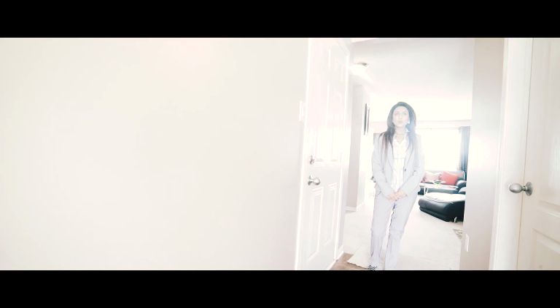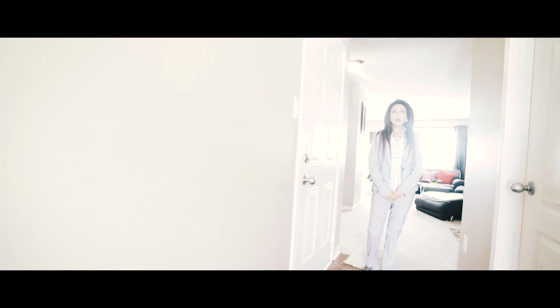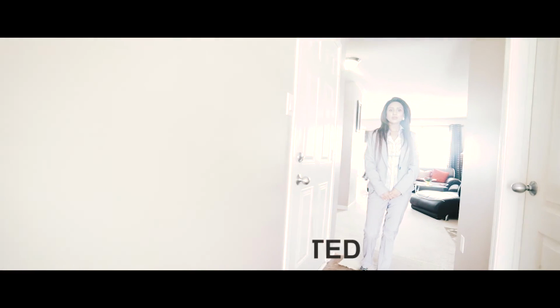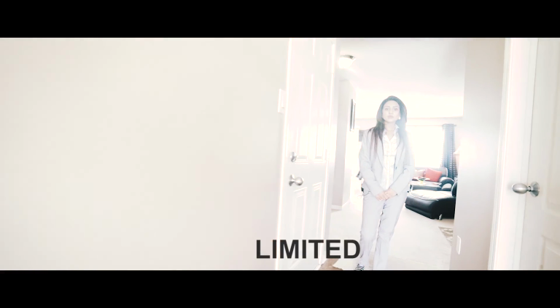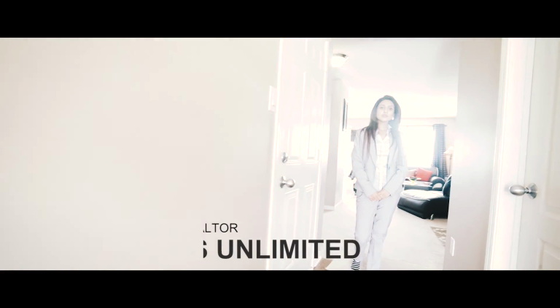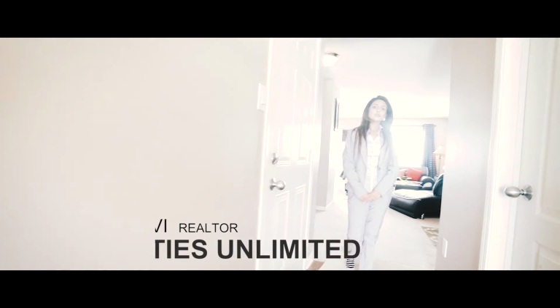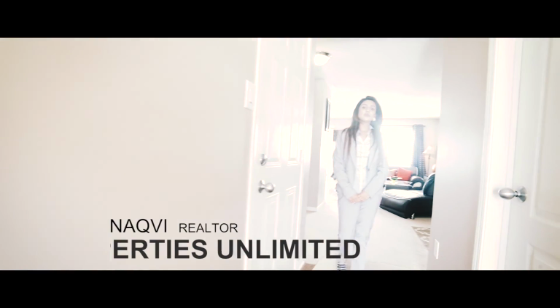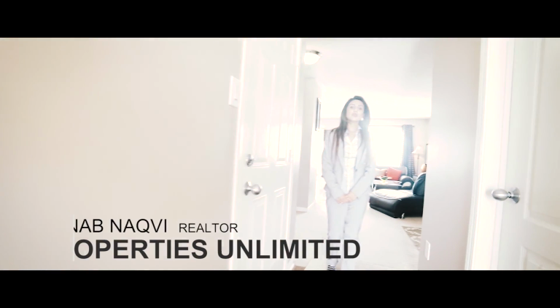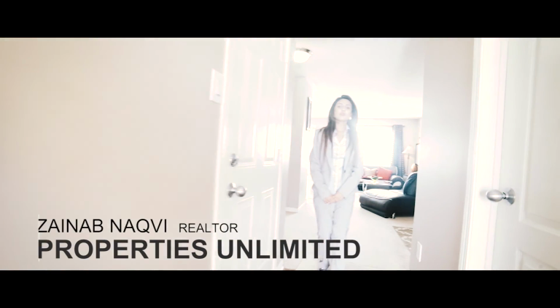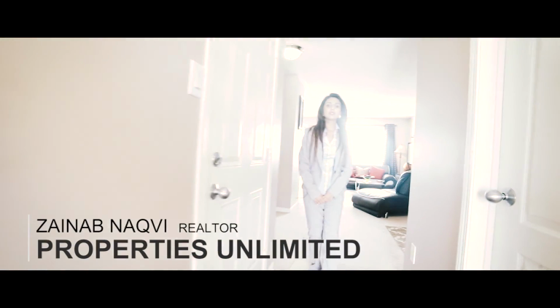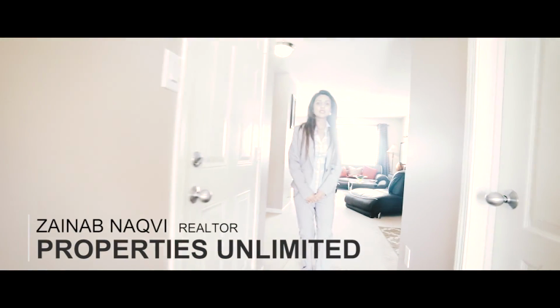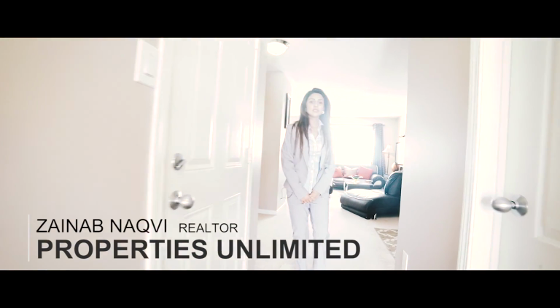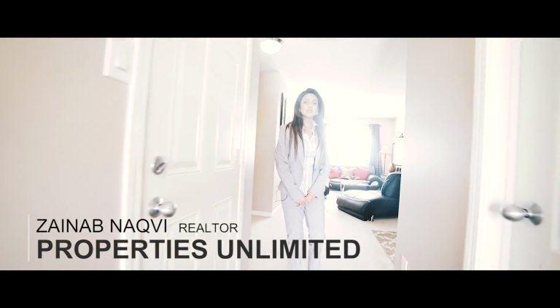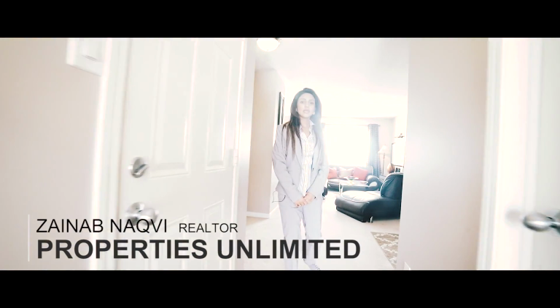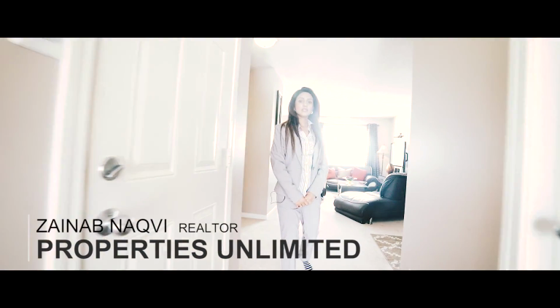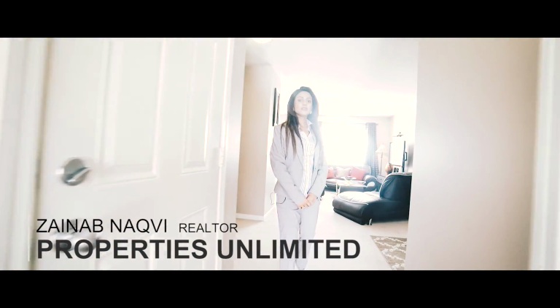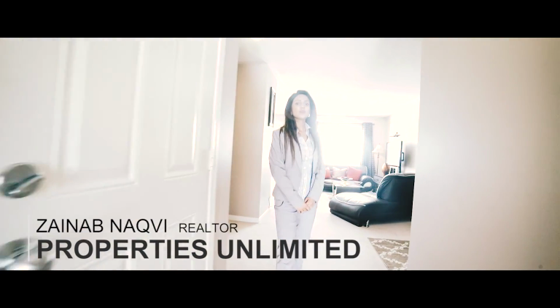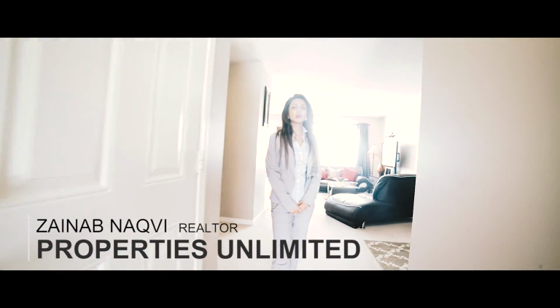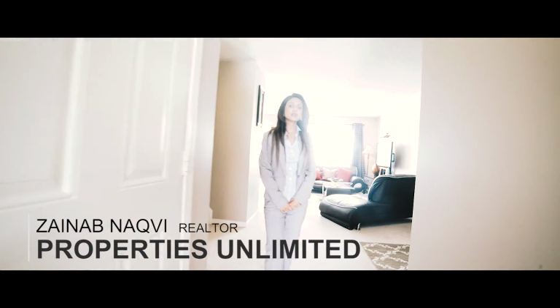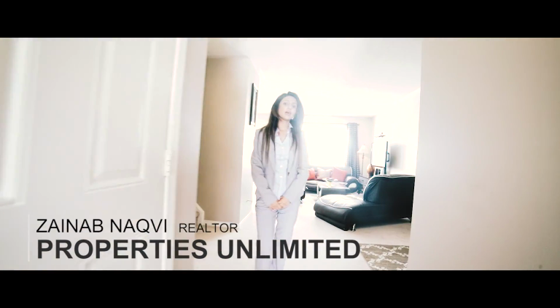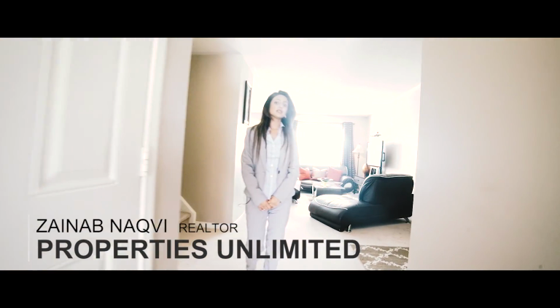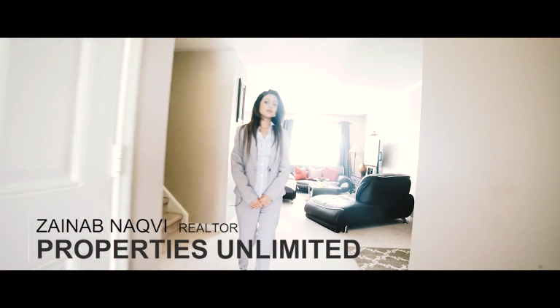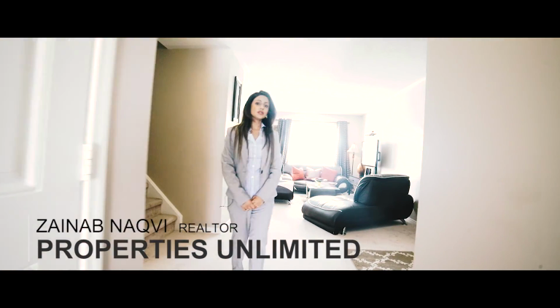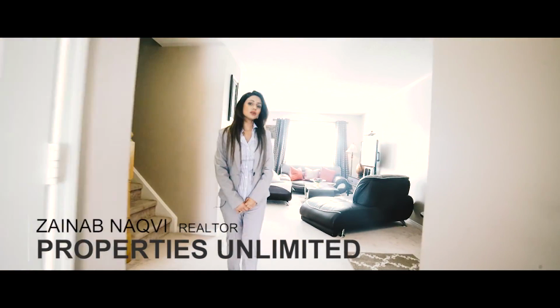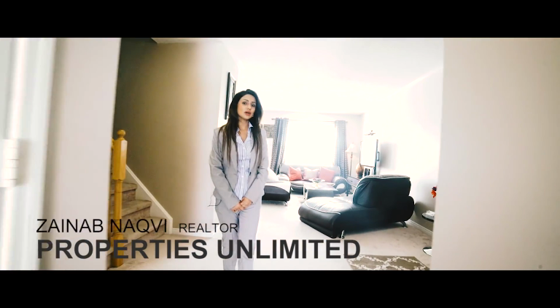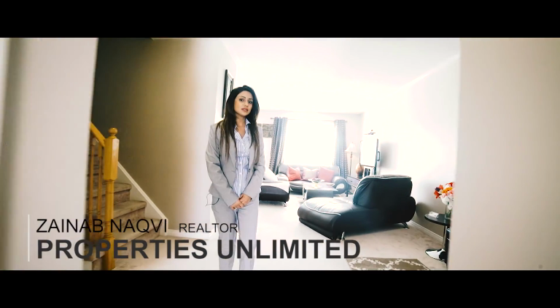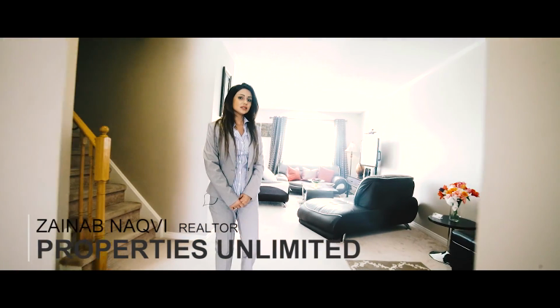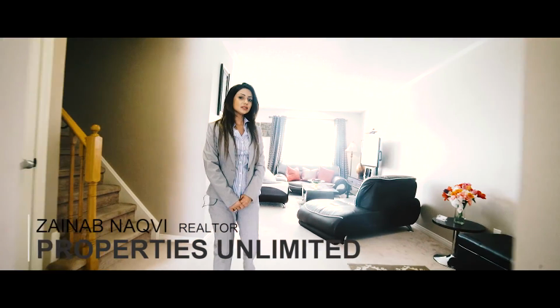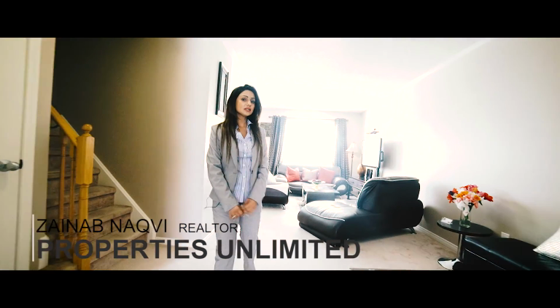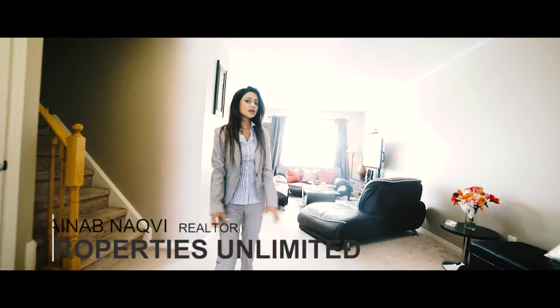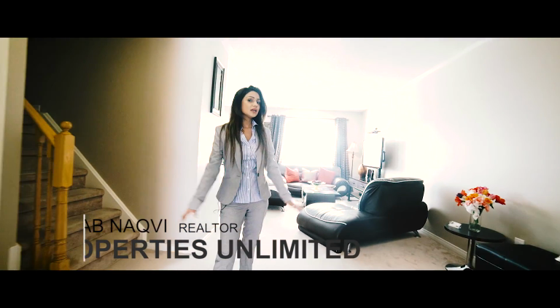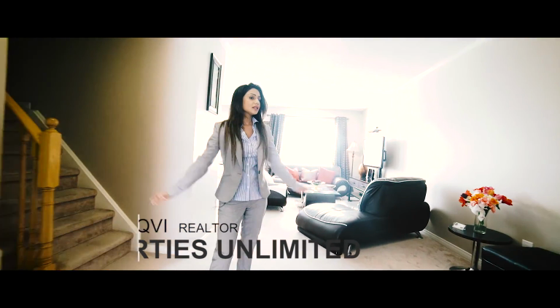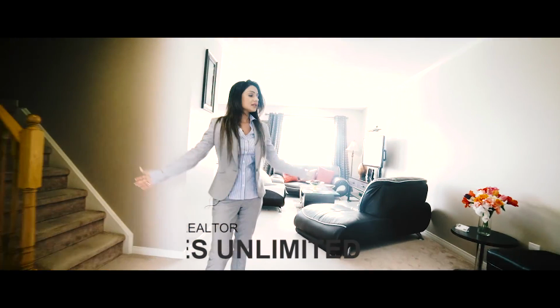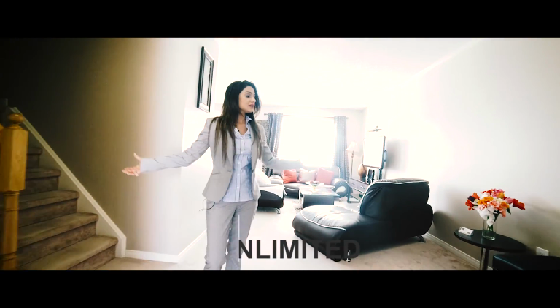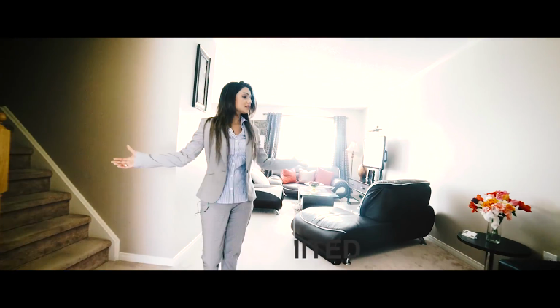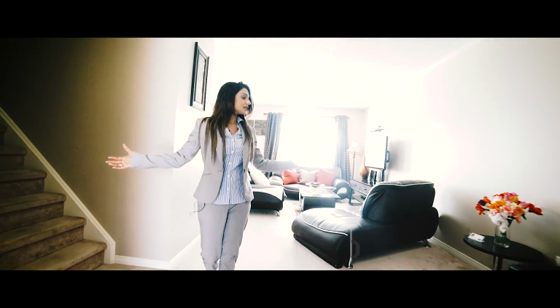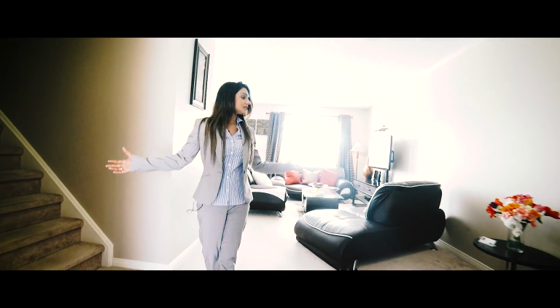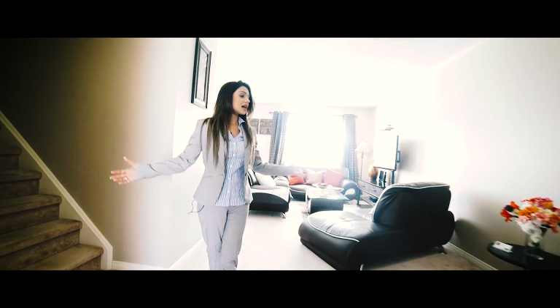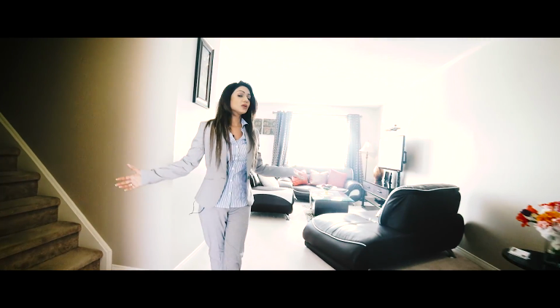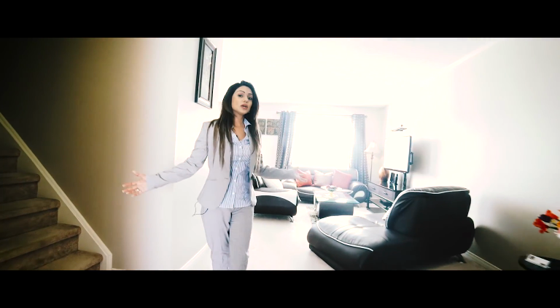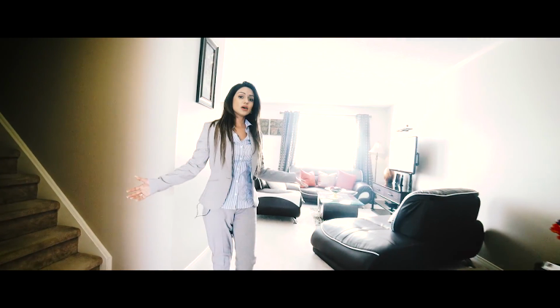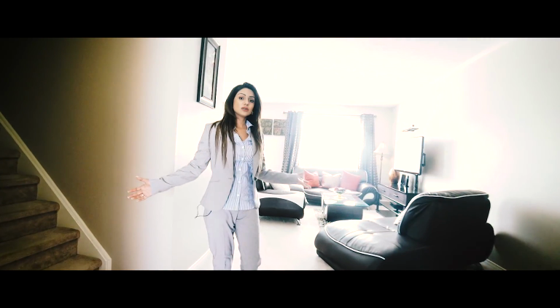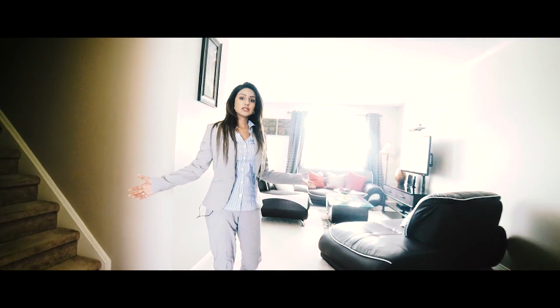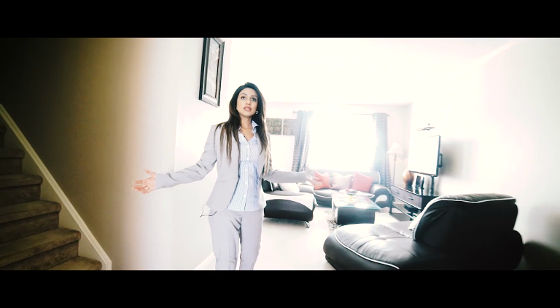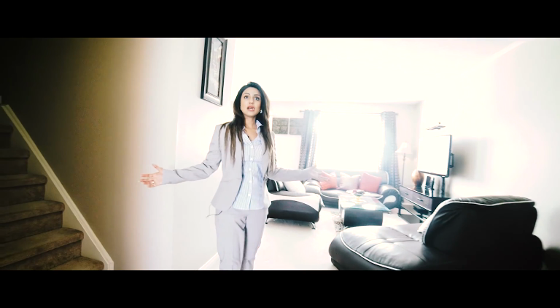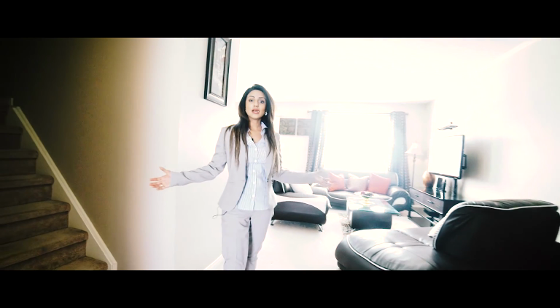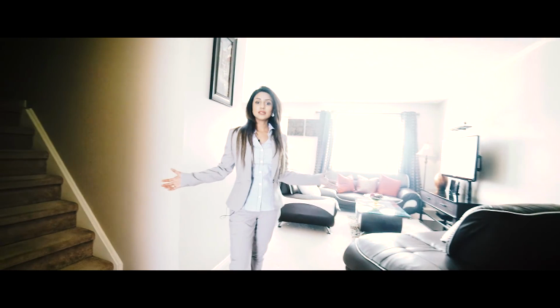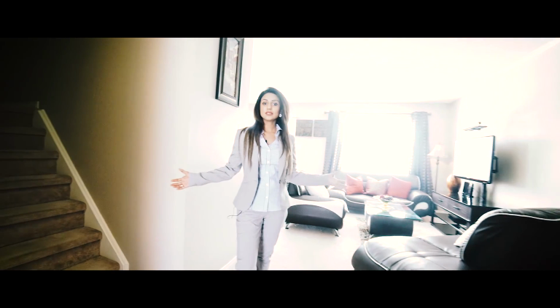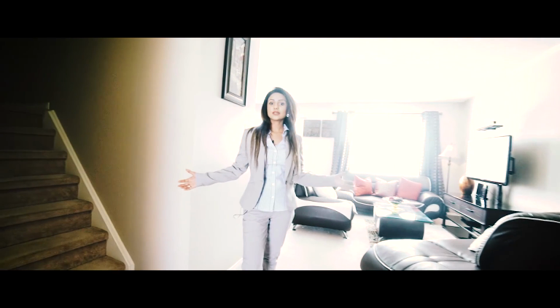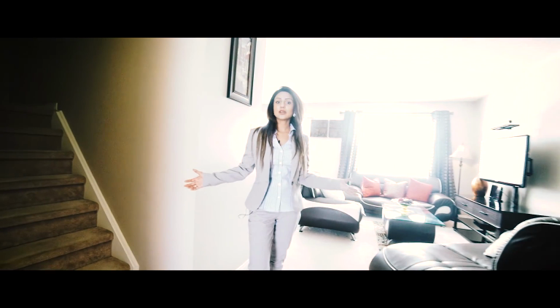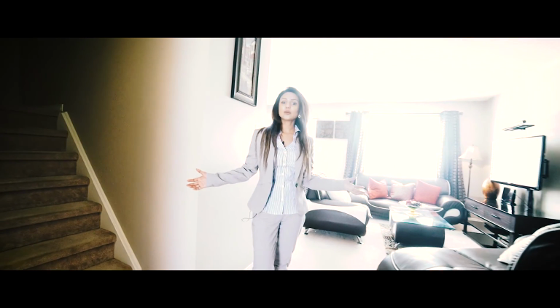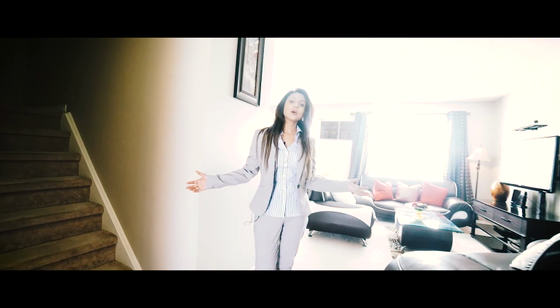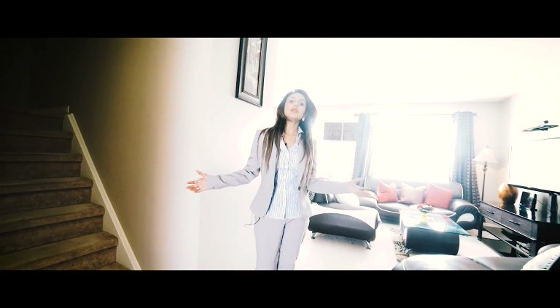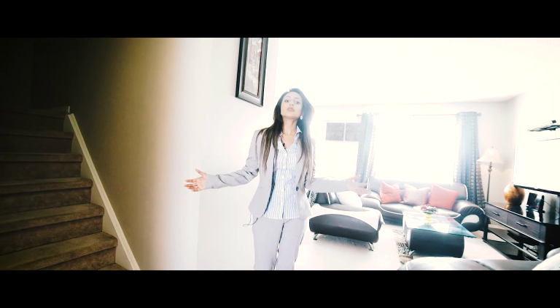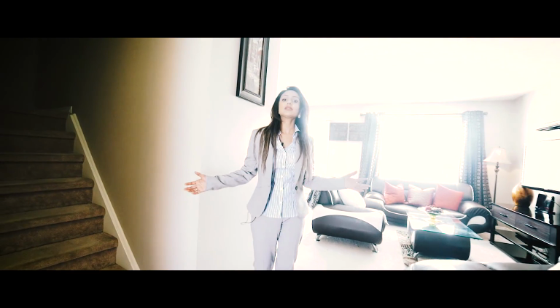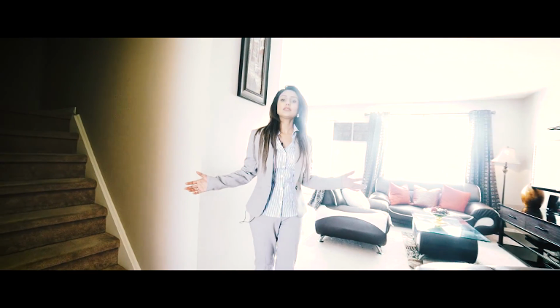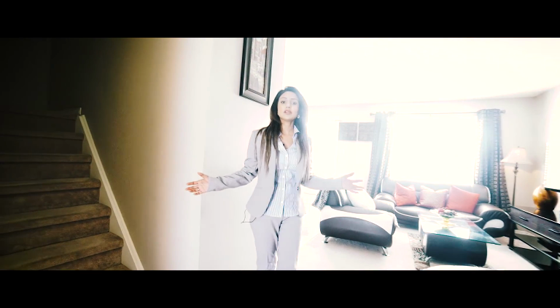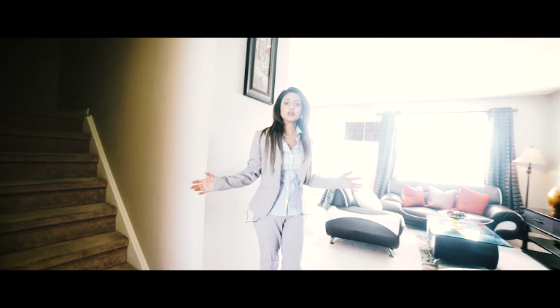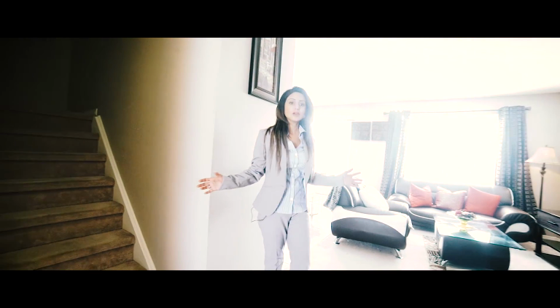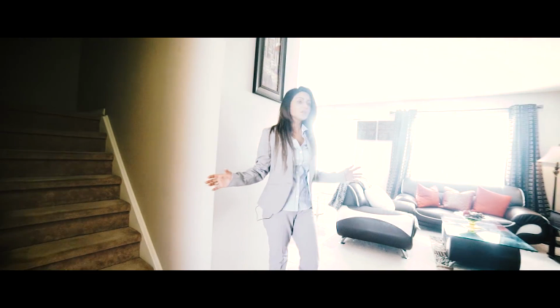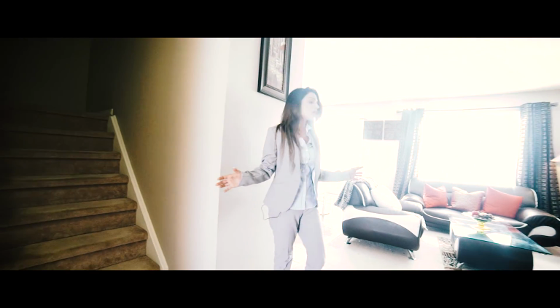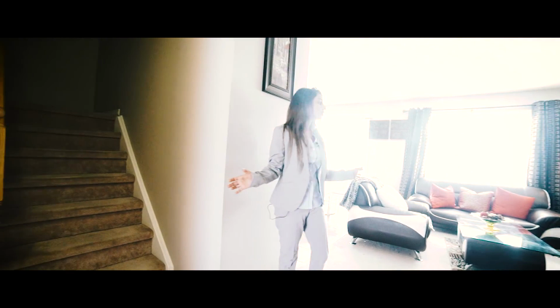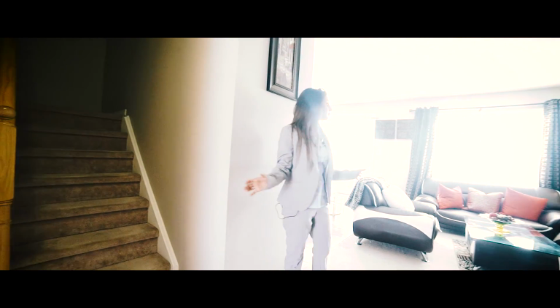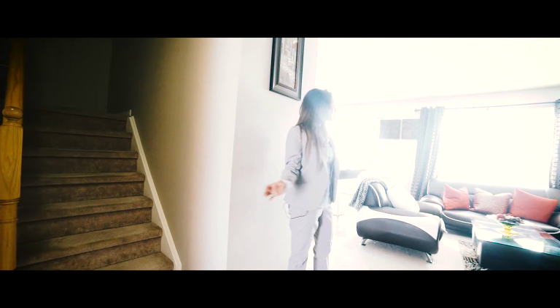Welcome to 1394 Glassville Crescent. This is a townhouse in the highly desired Pinecrest area of Oshawa.